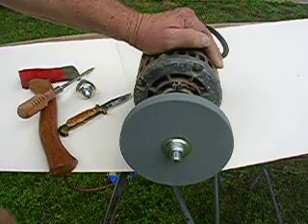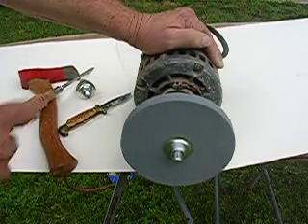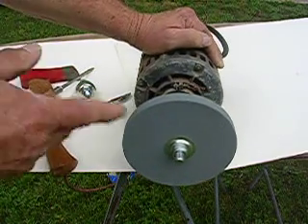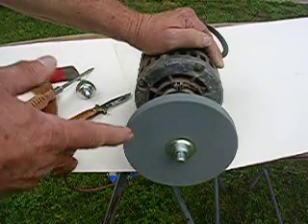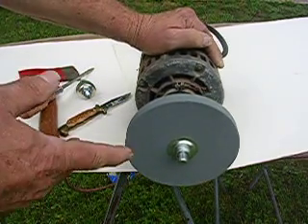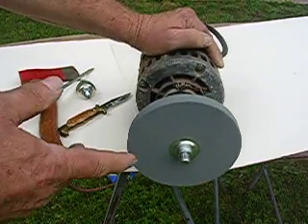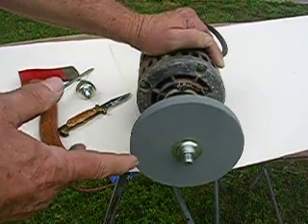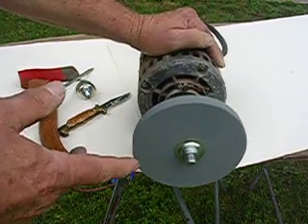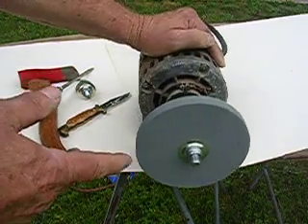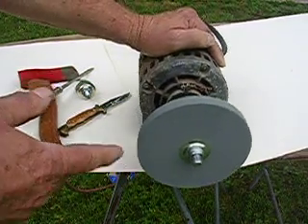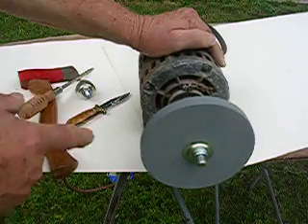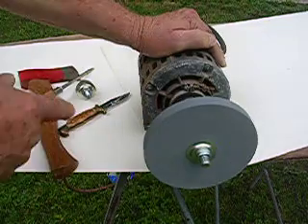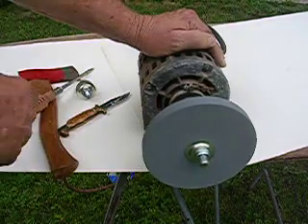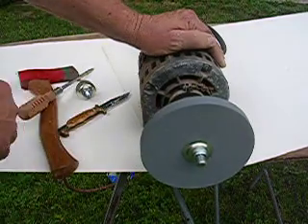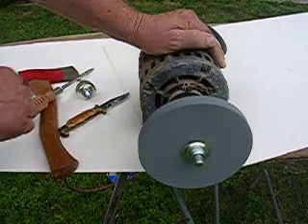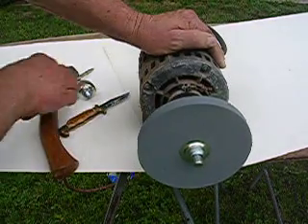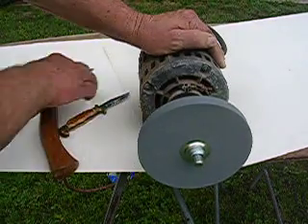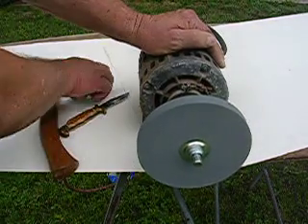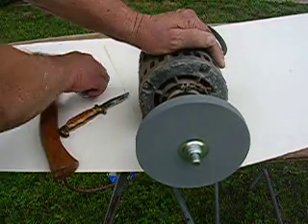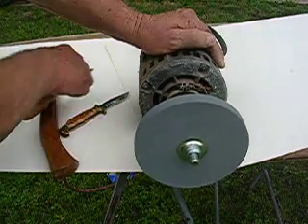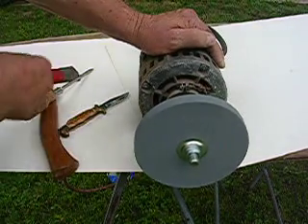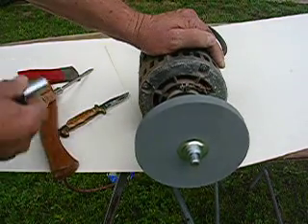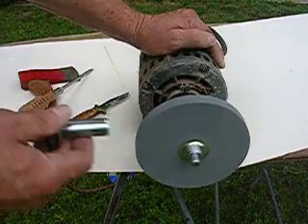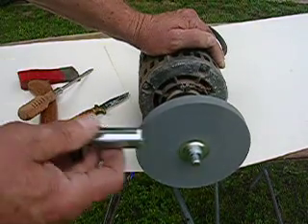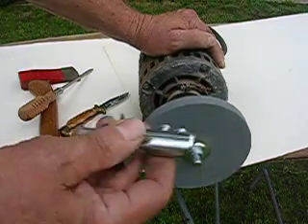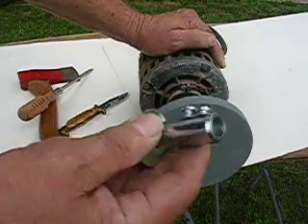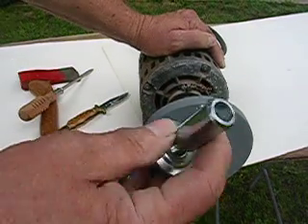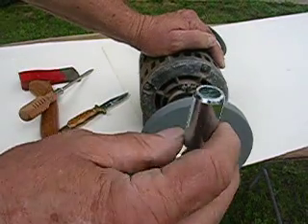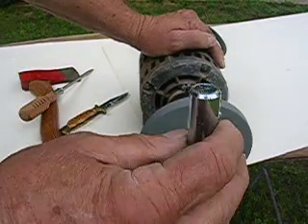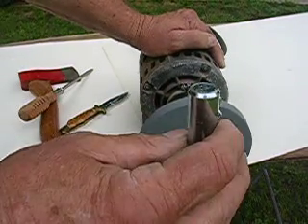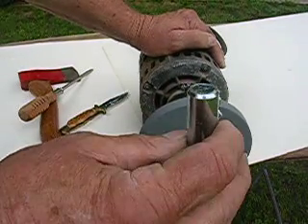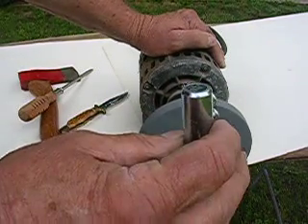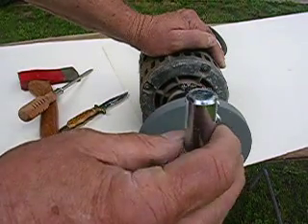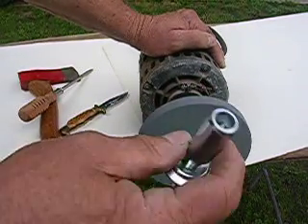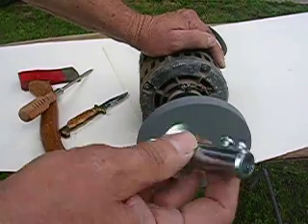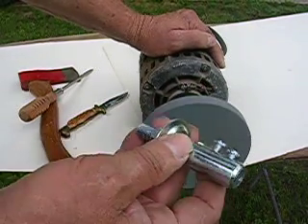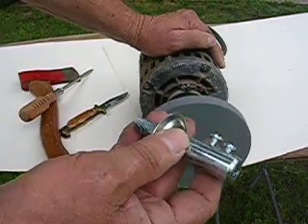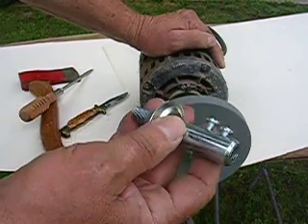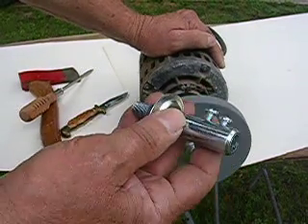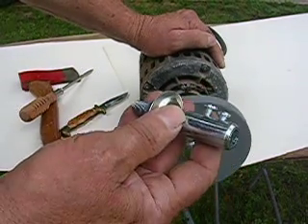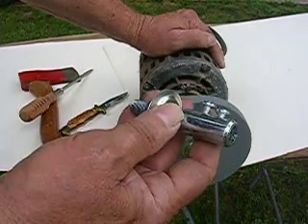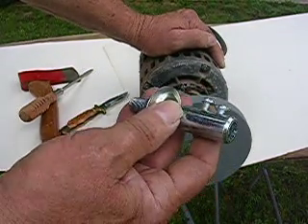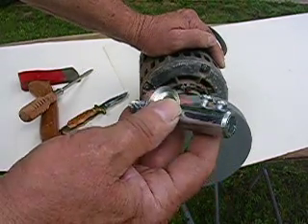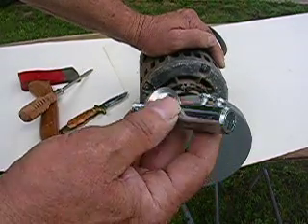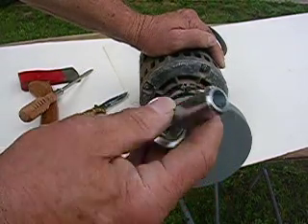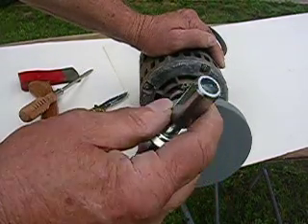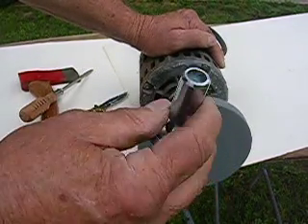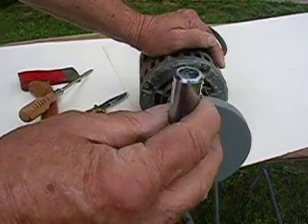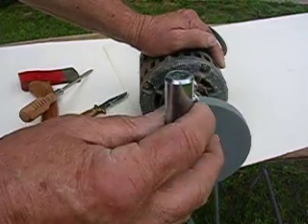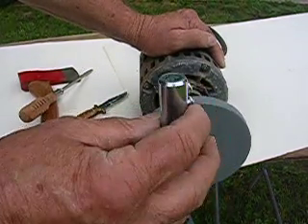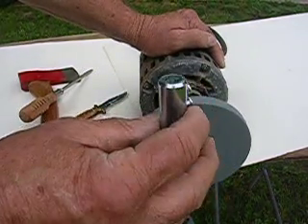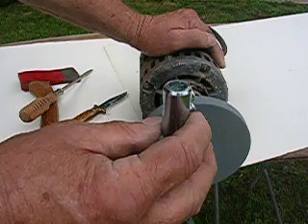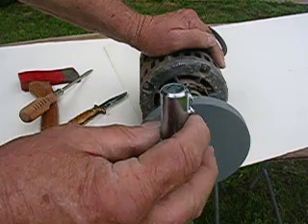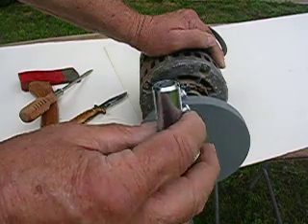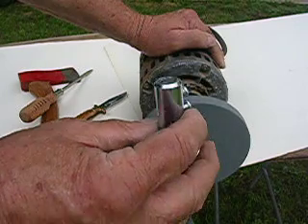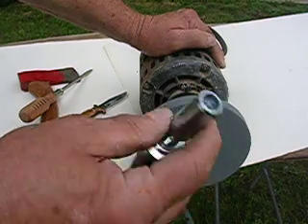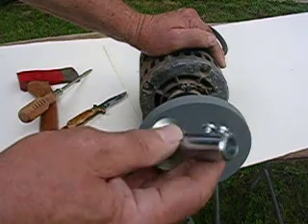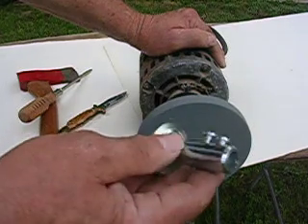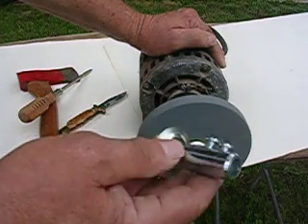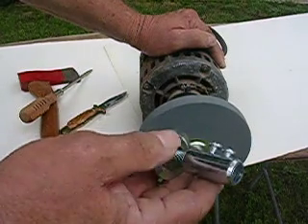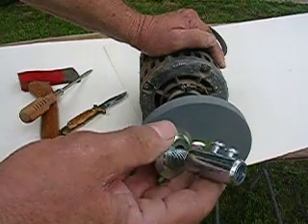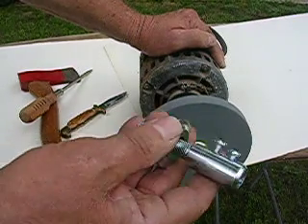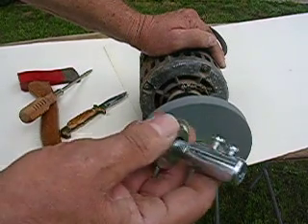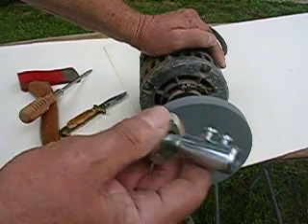Anyway, find a little tool like that. If you had one of those, you can have your grinder for practically nothing.